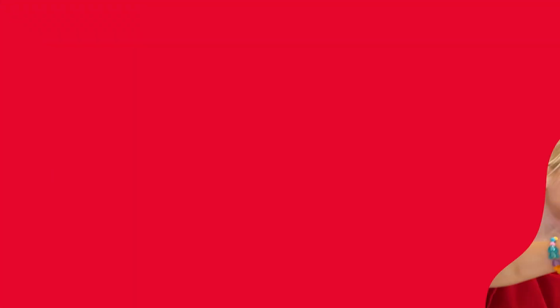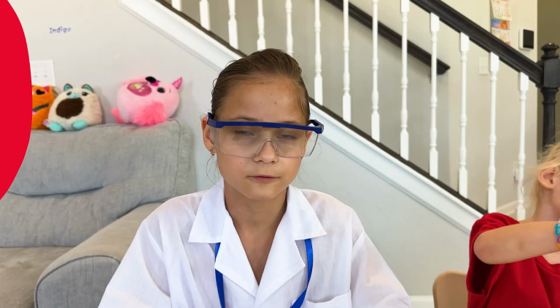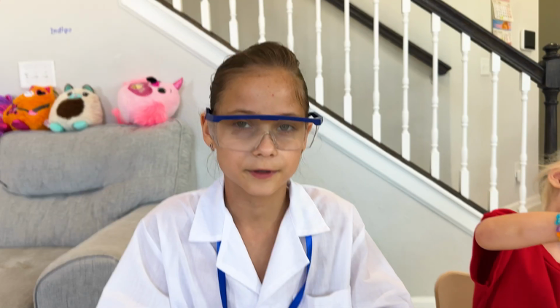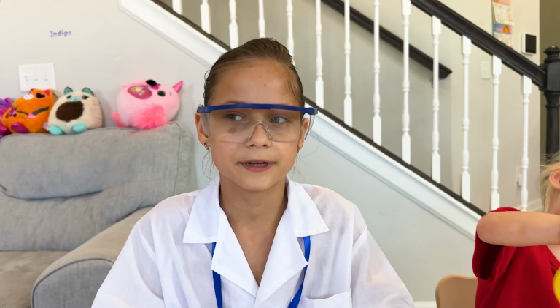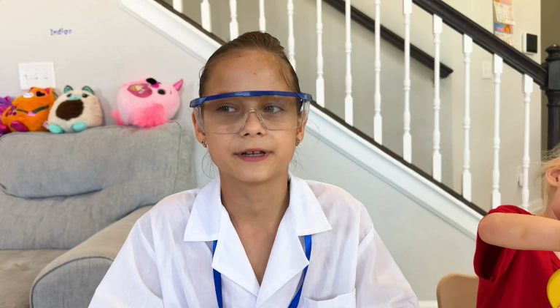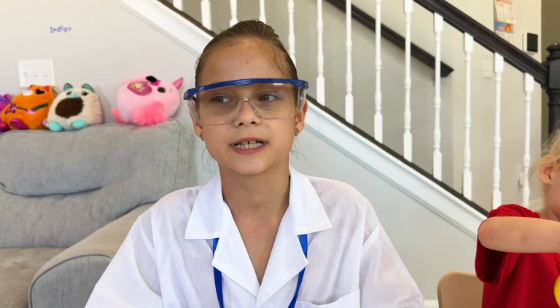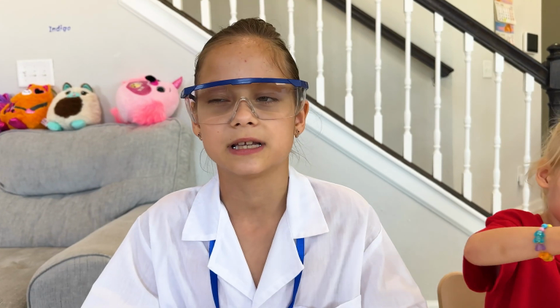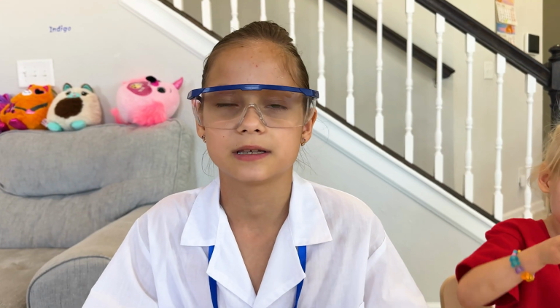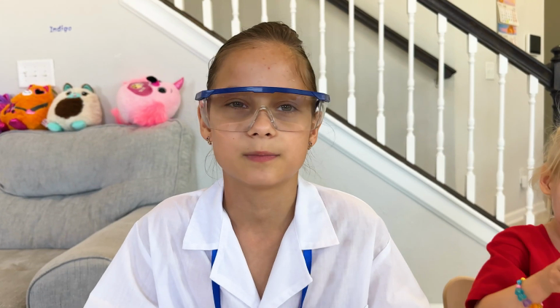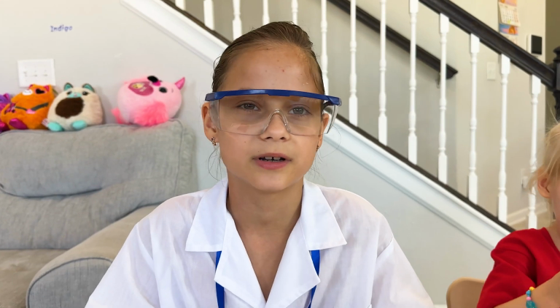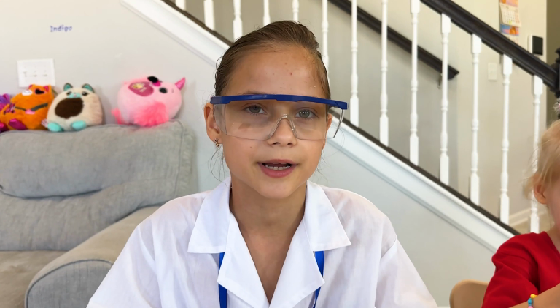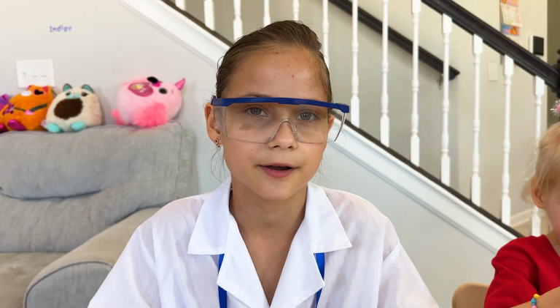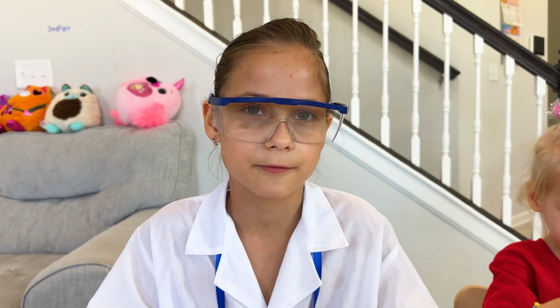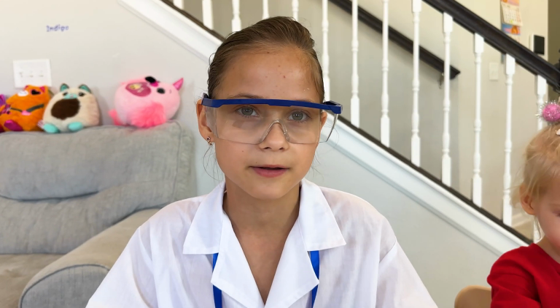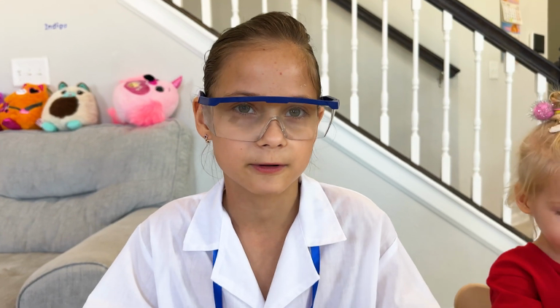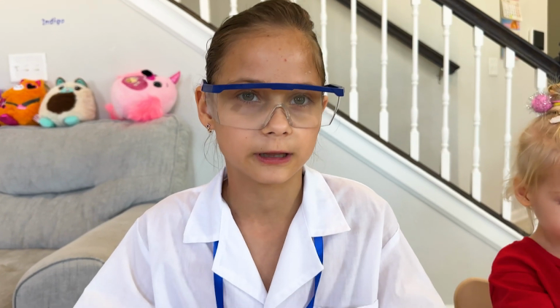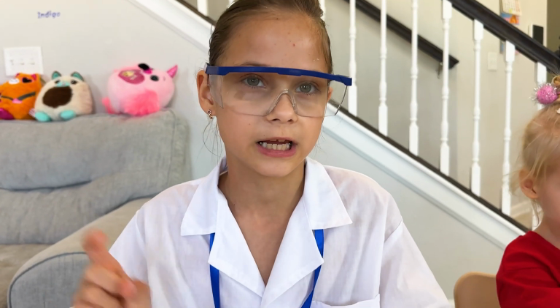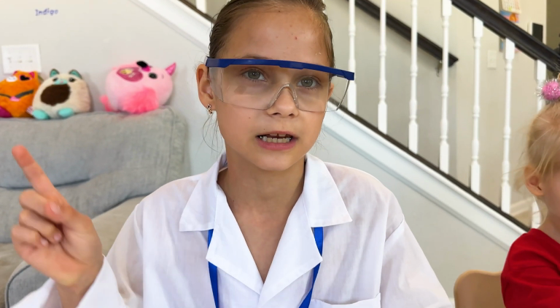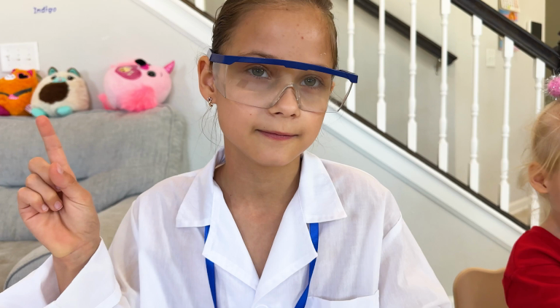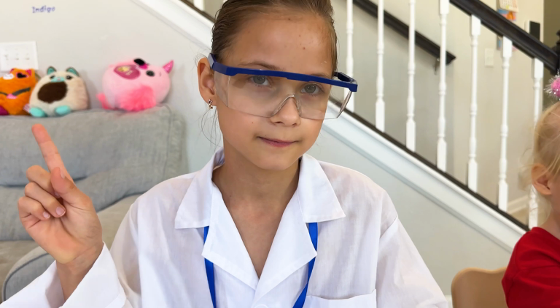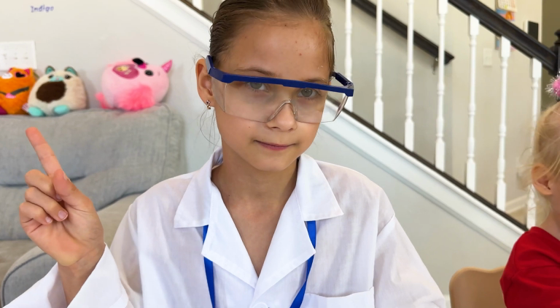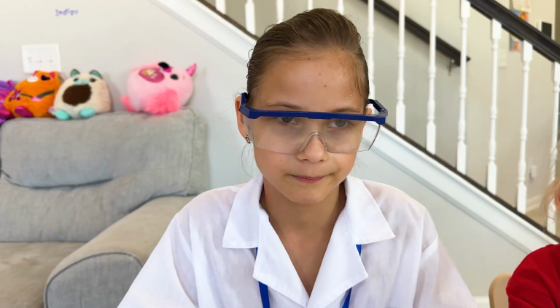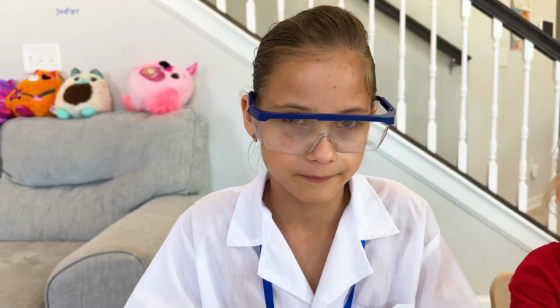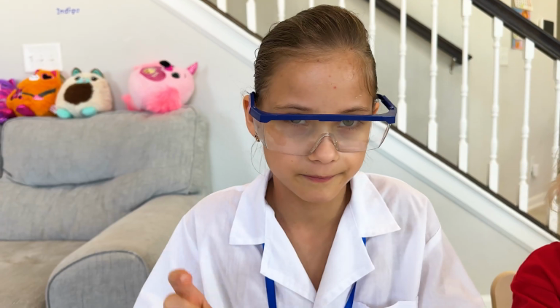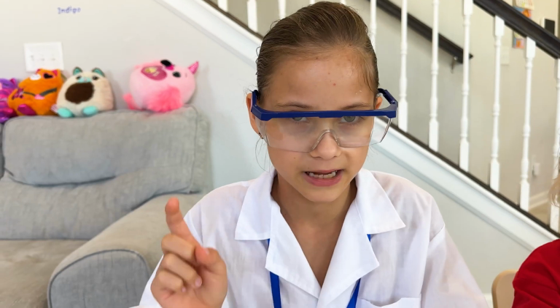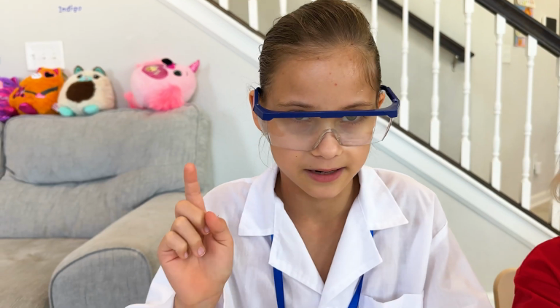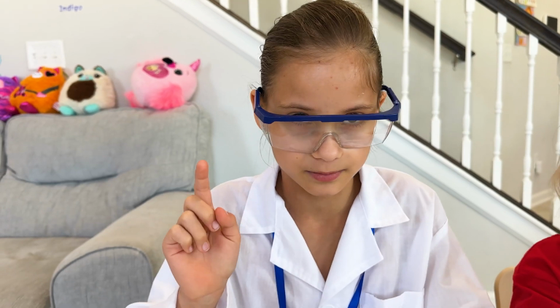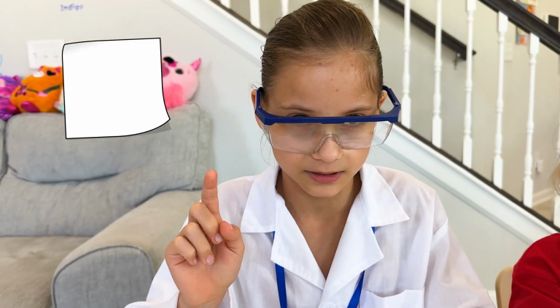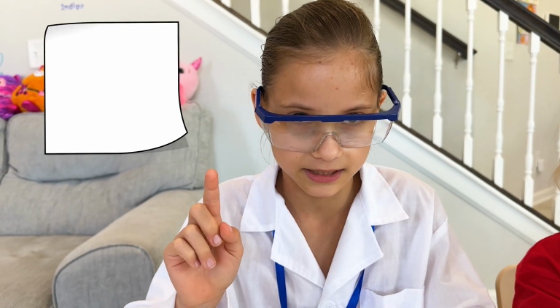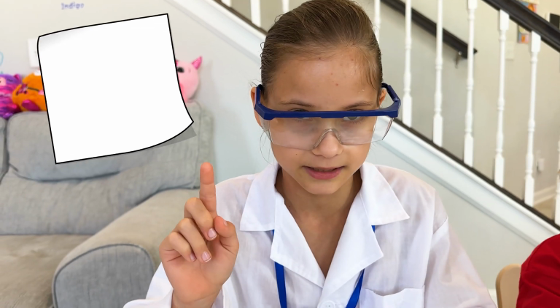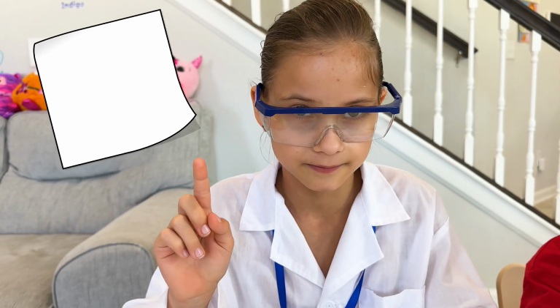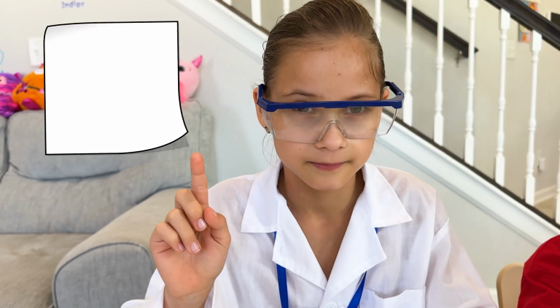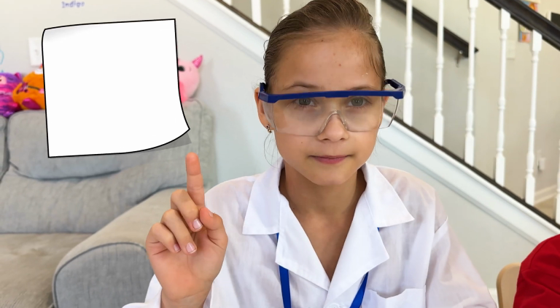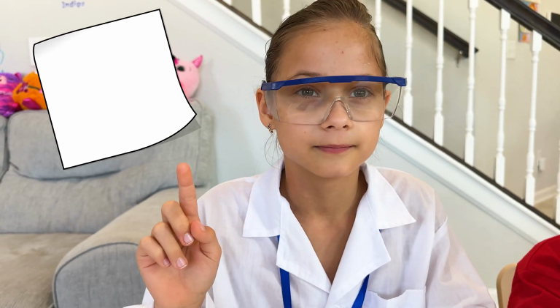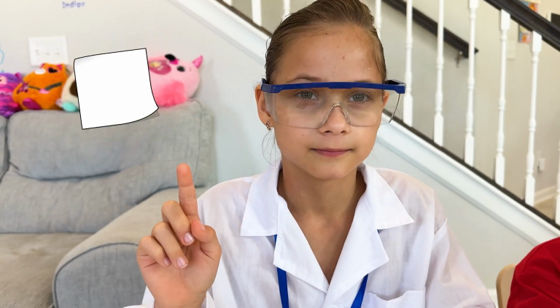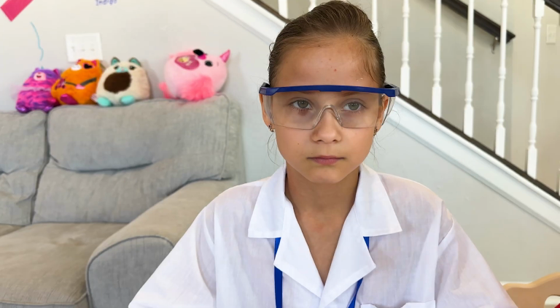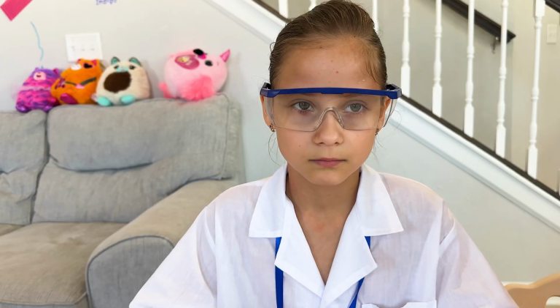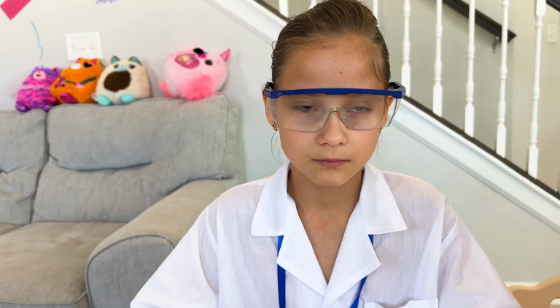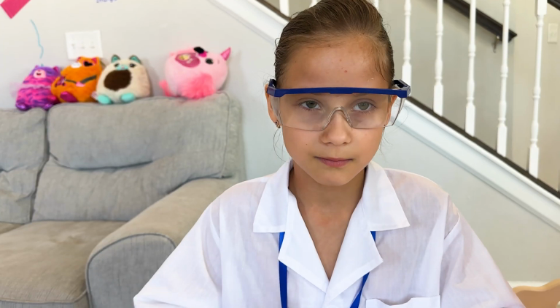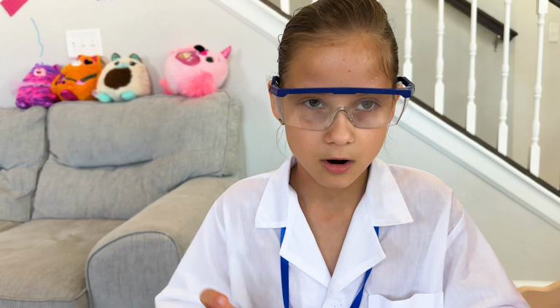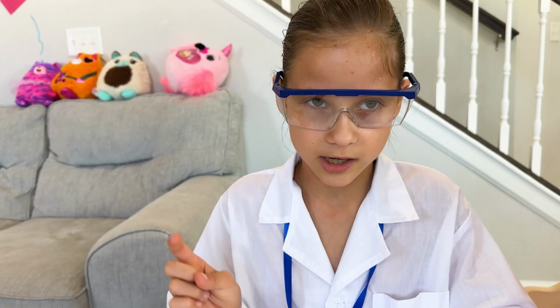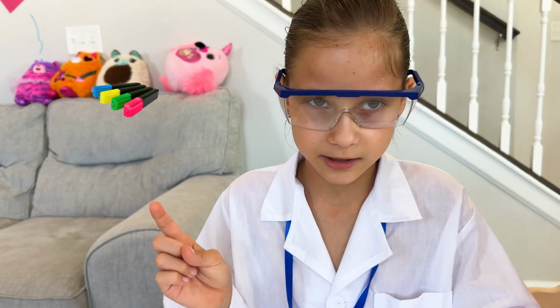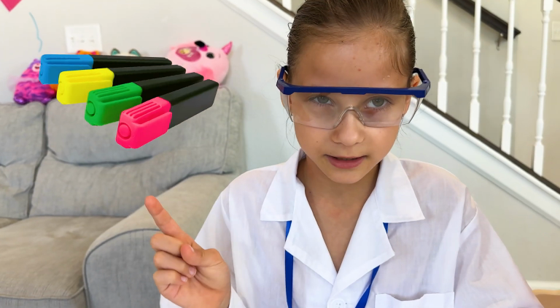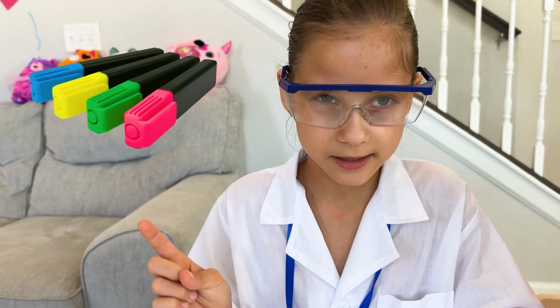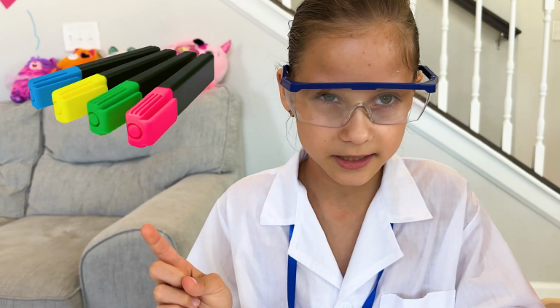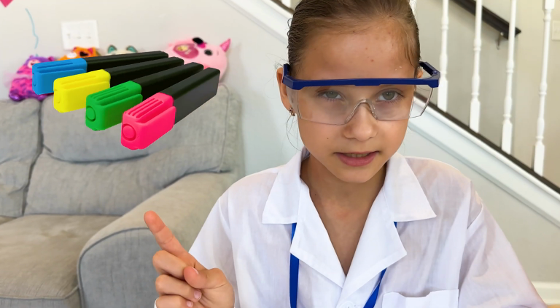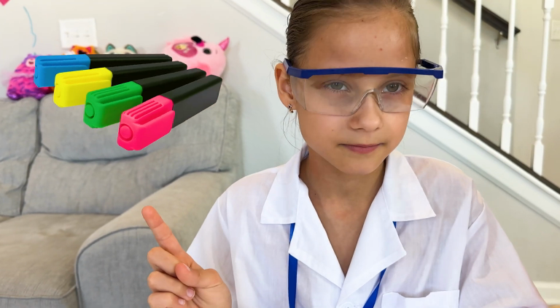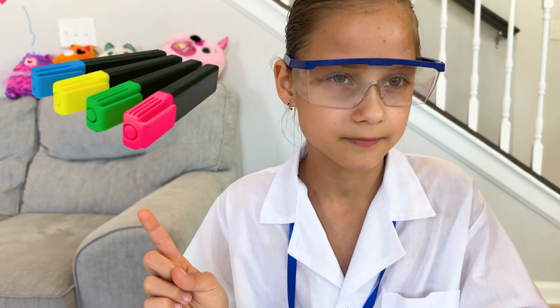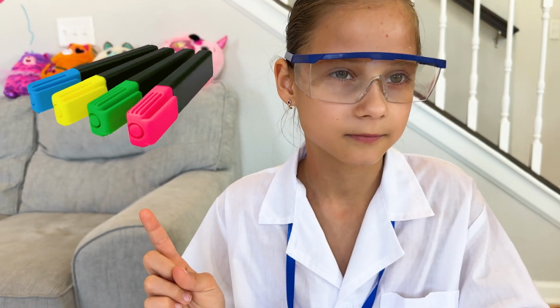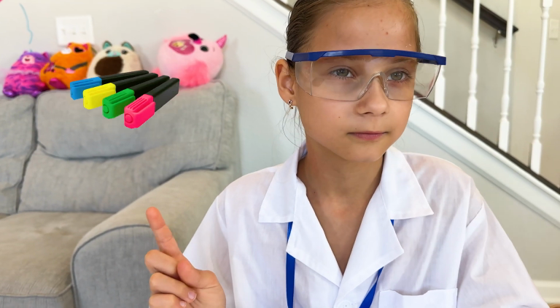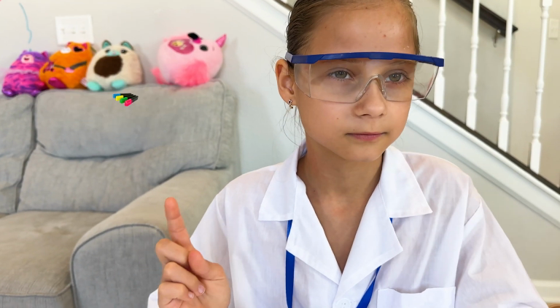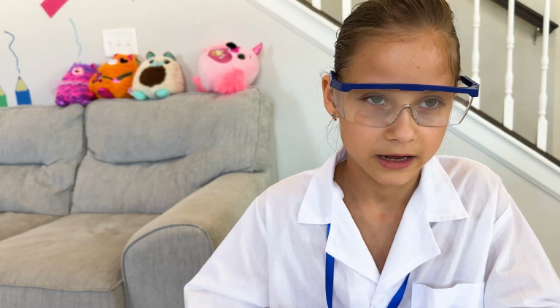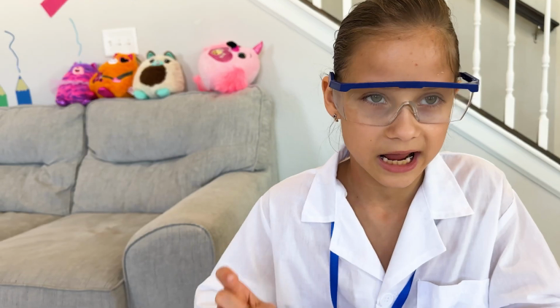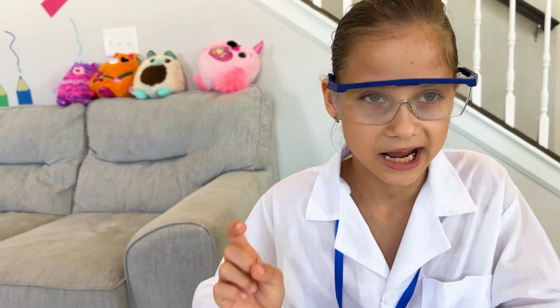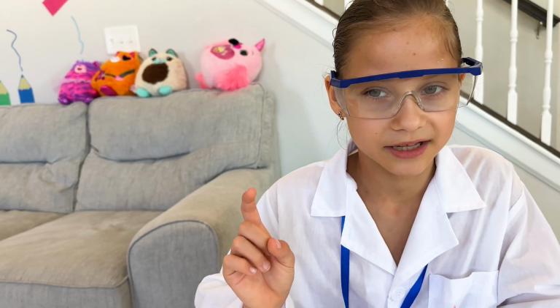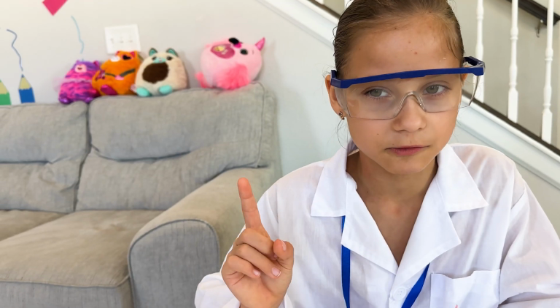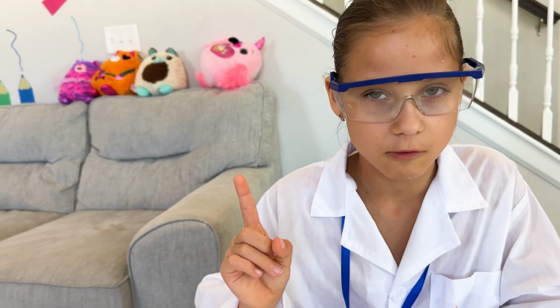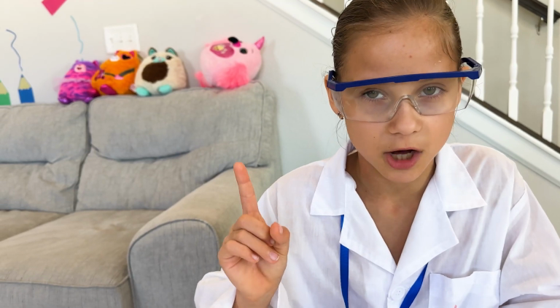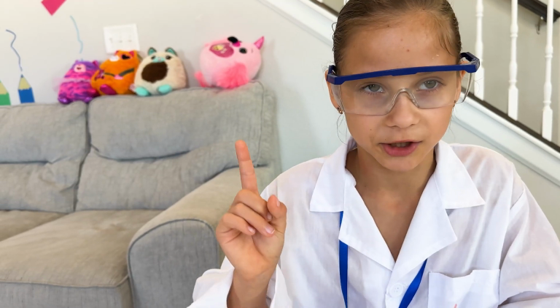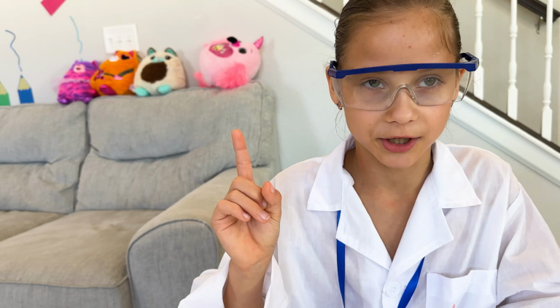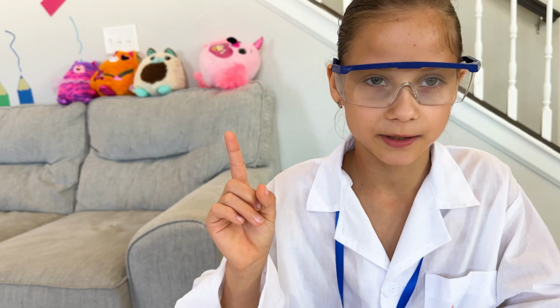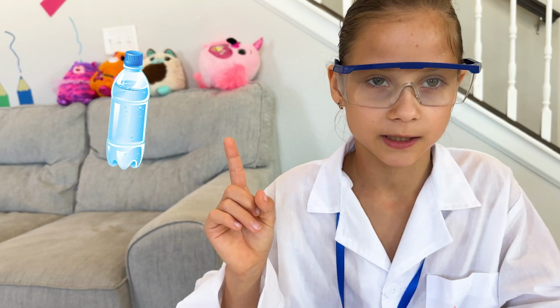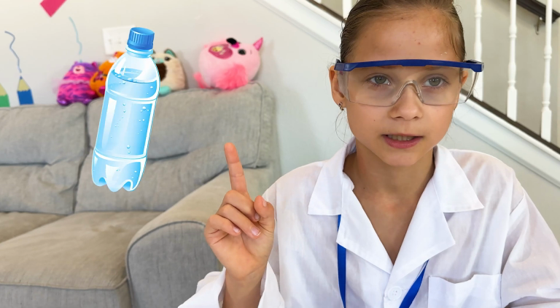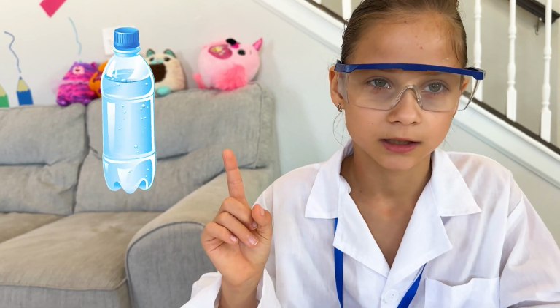For the next experiment, we will need papers, markers, and water.